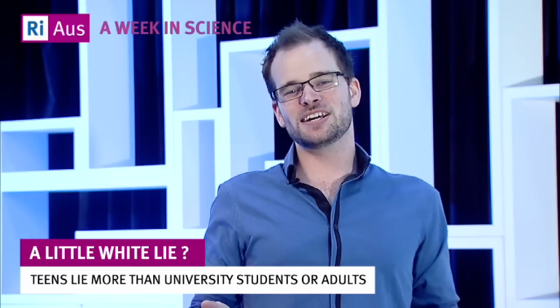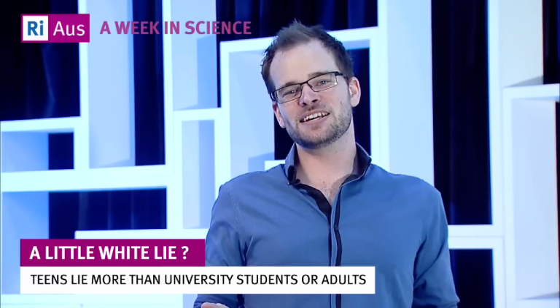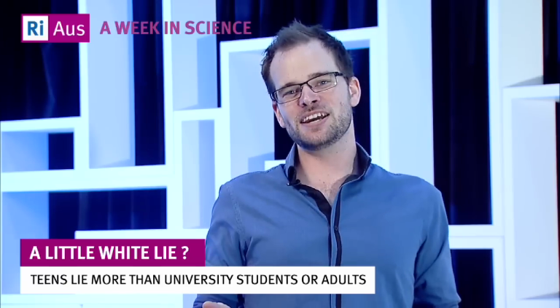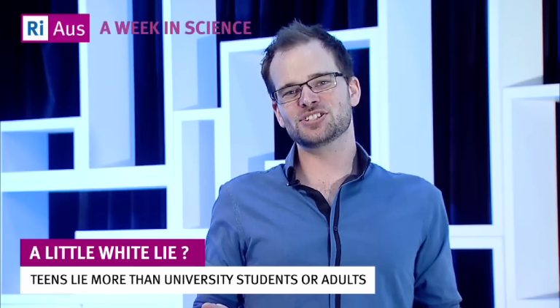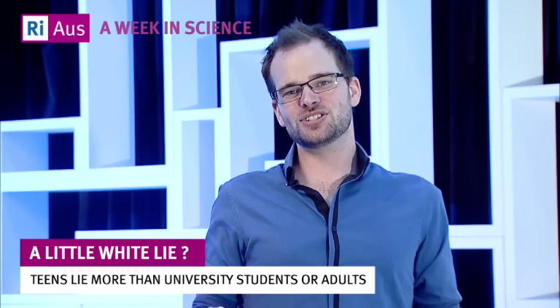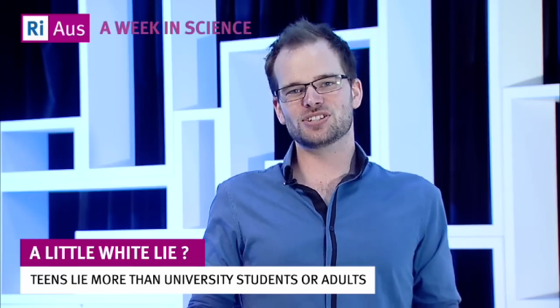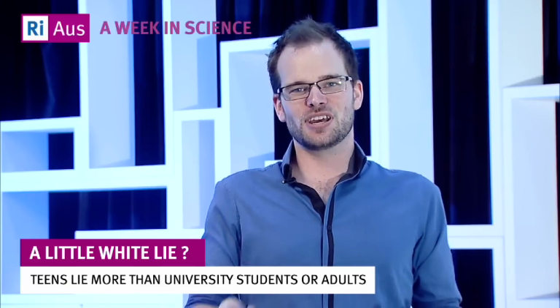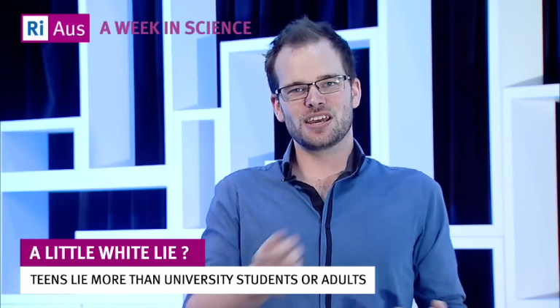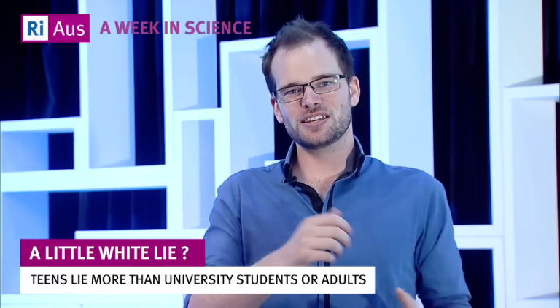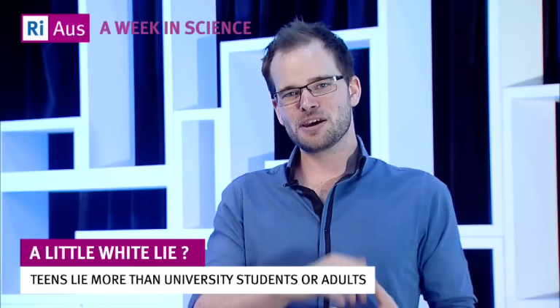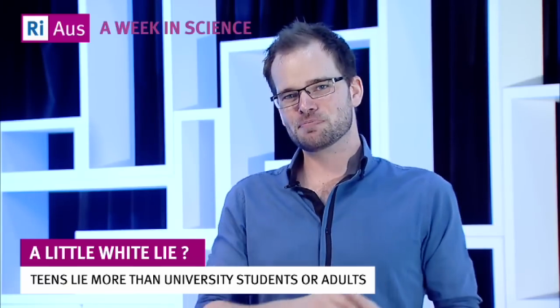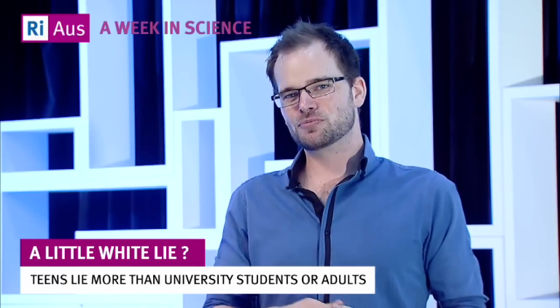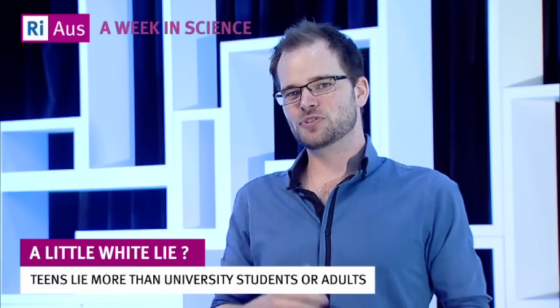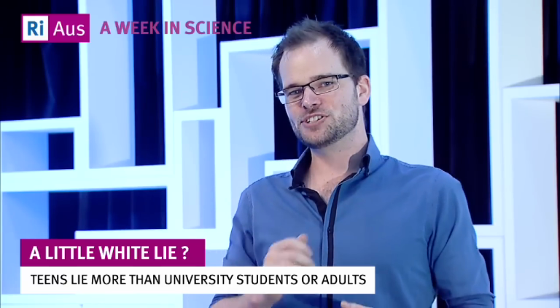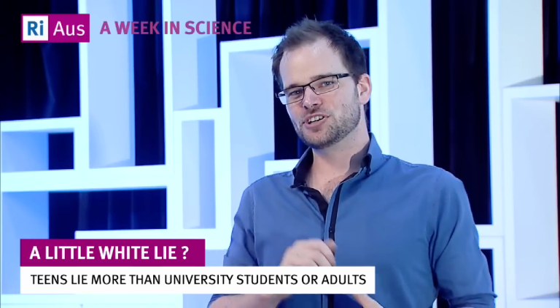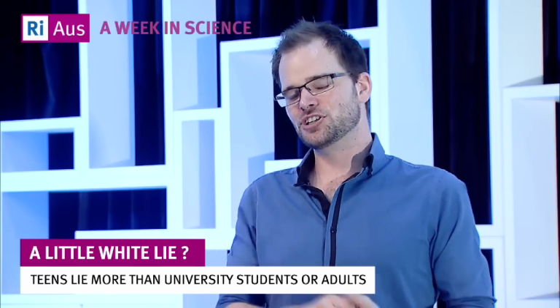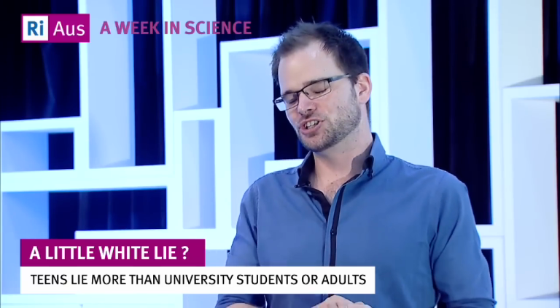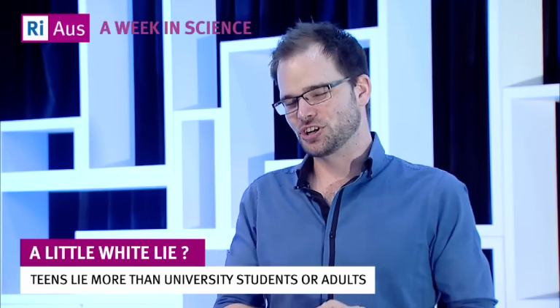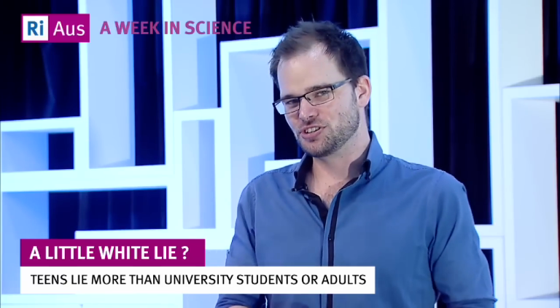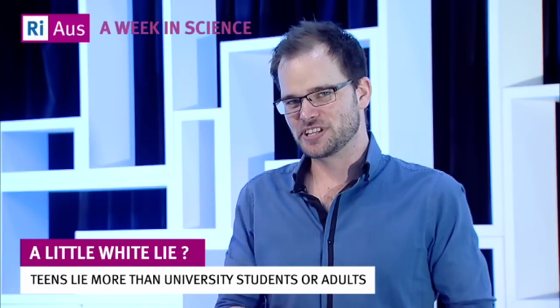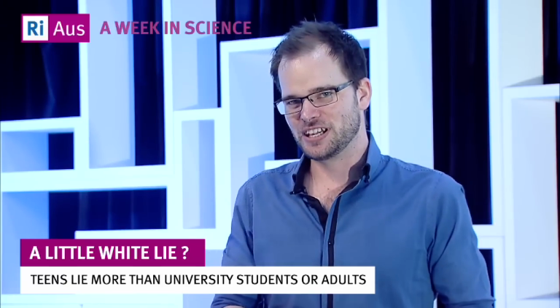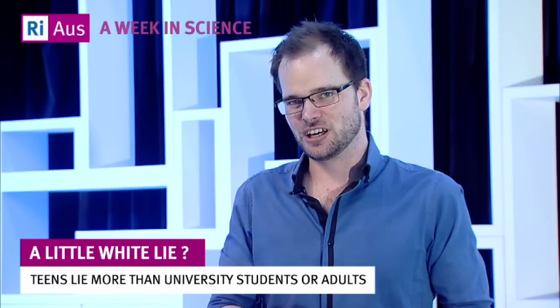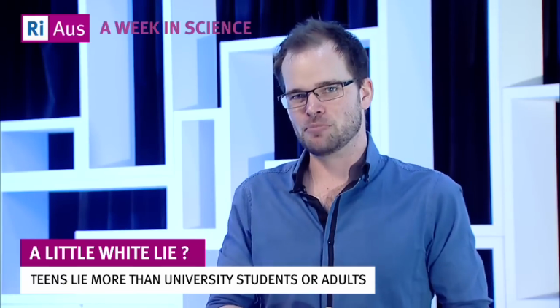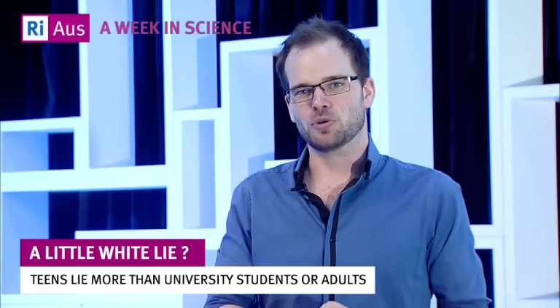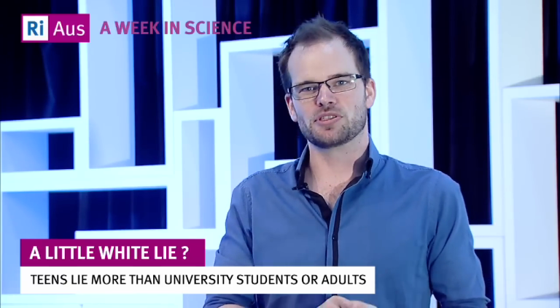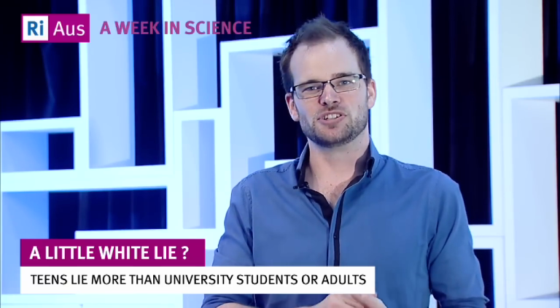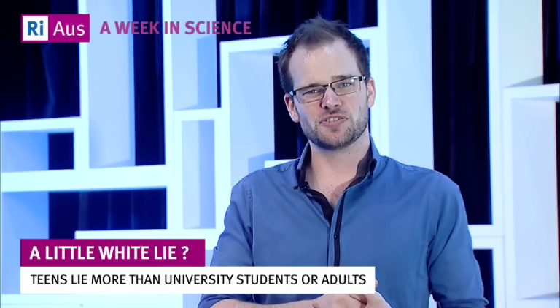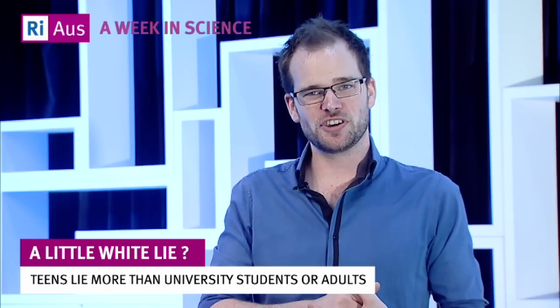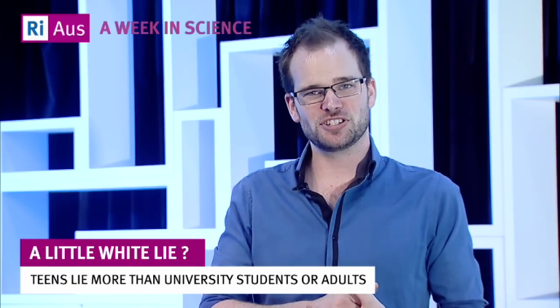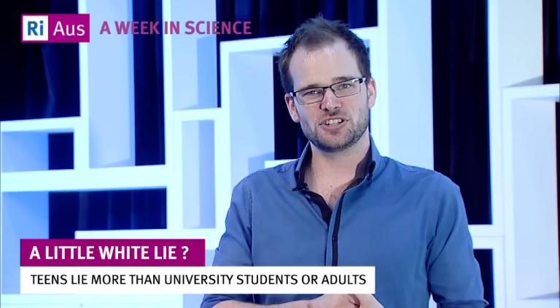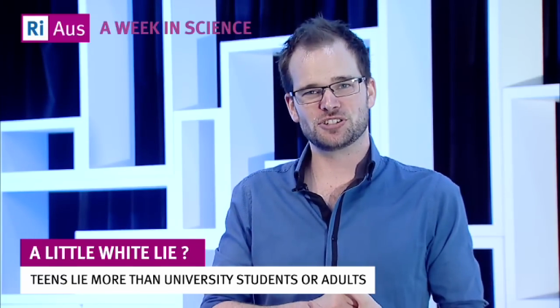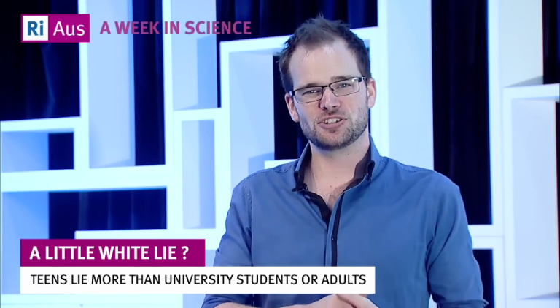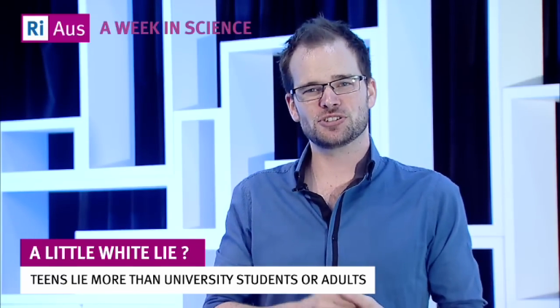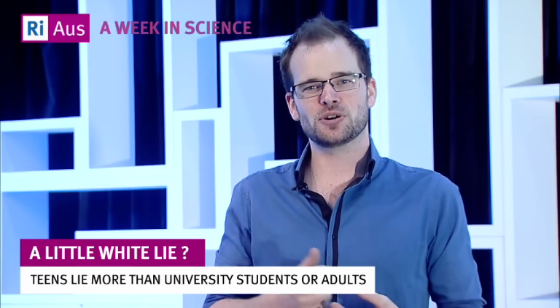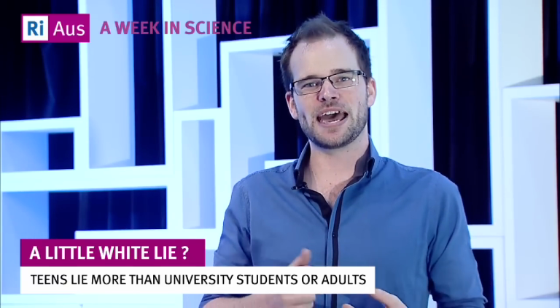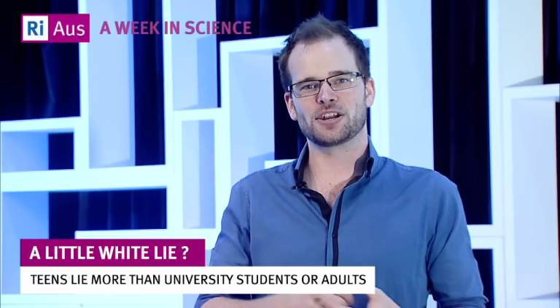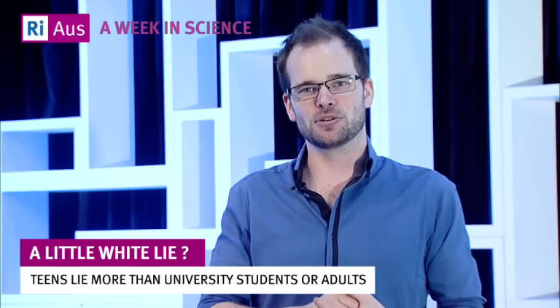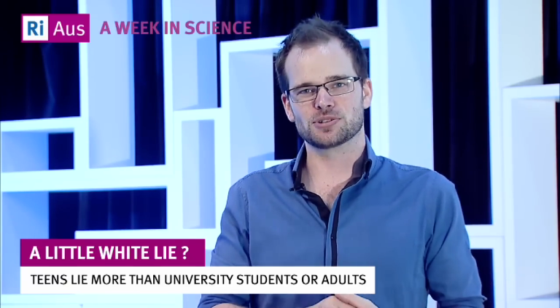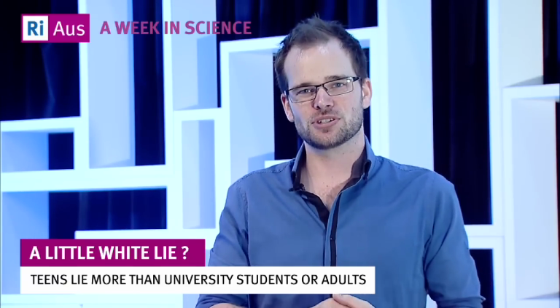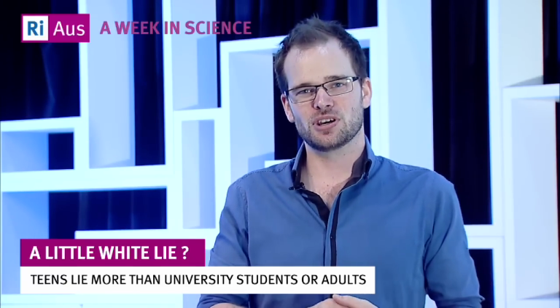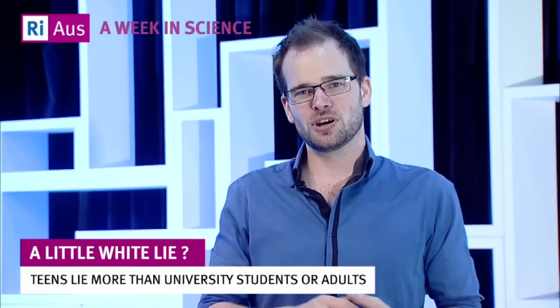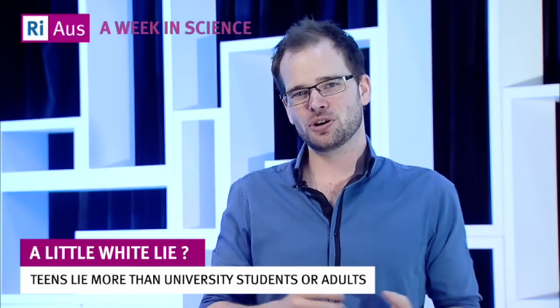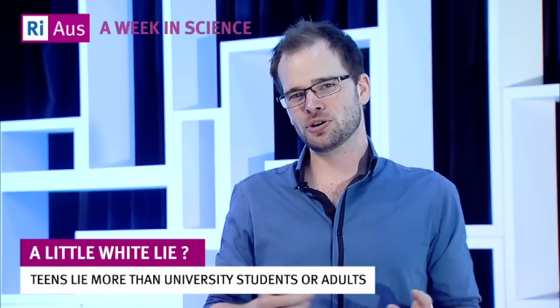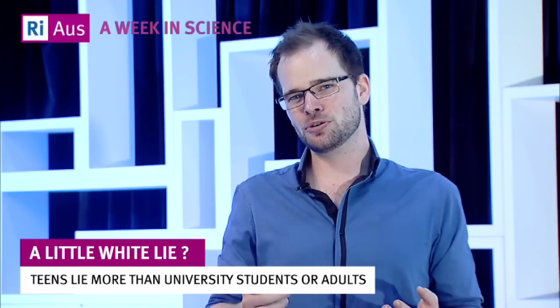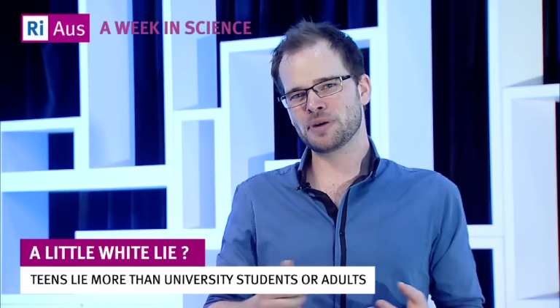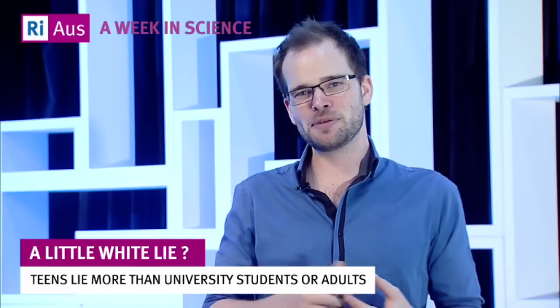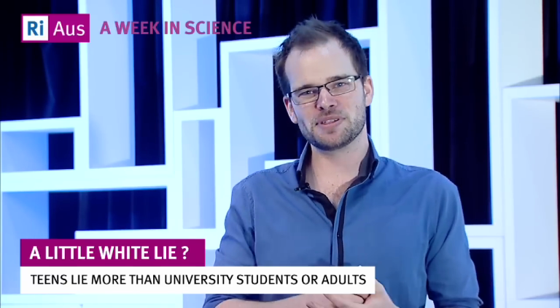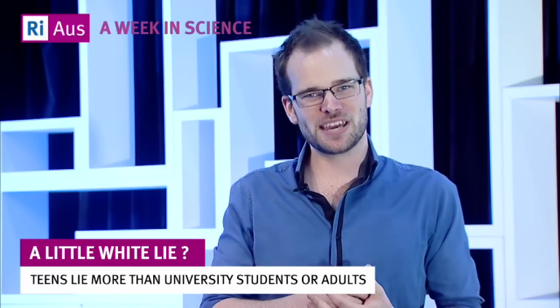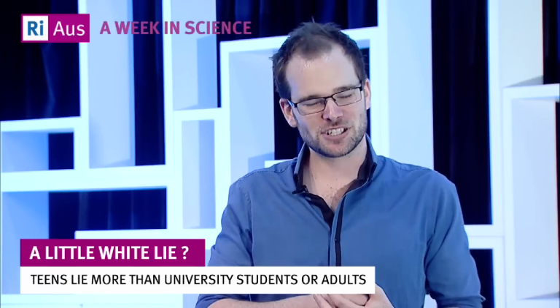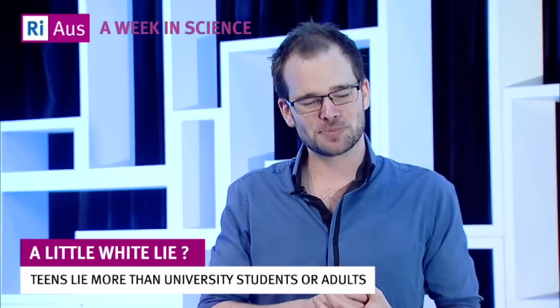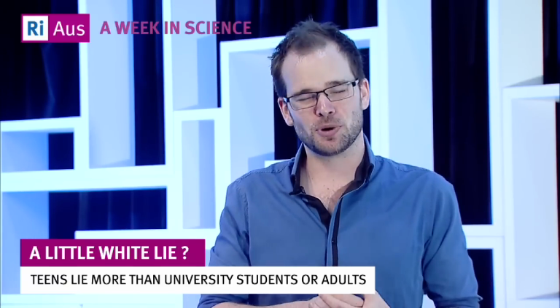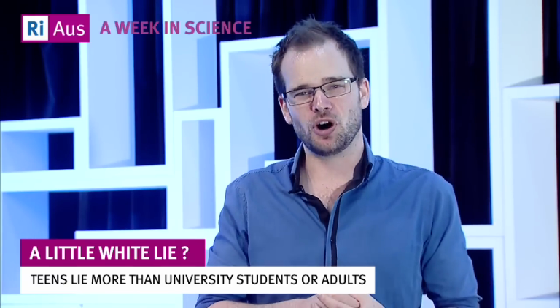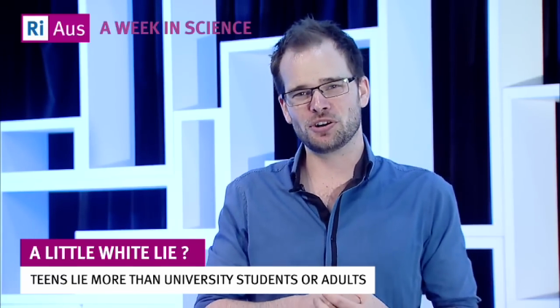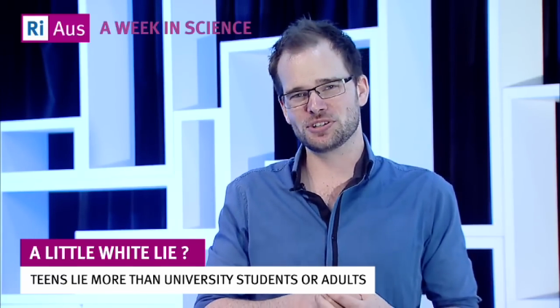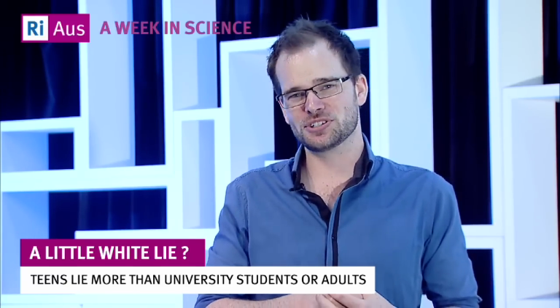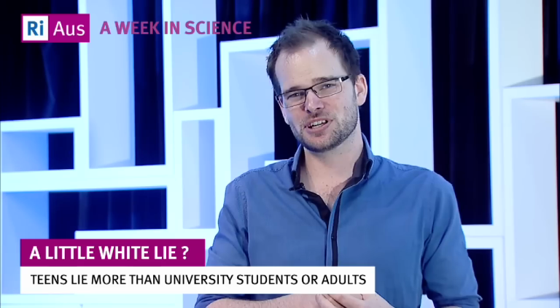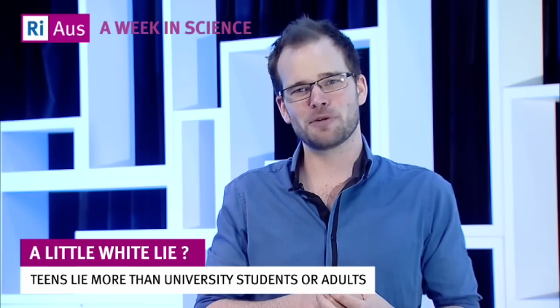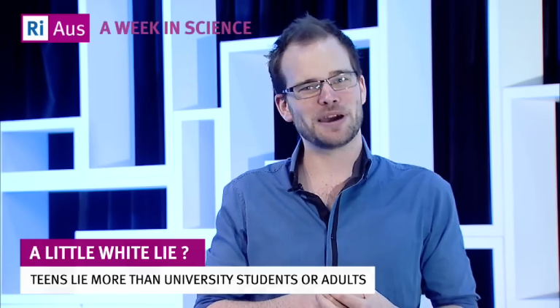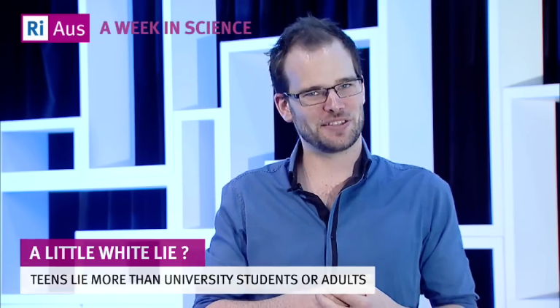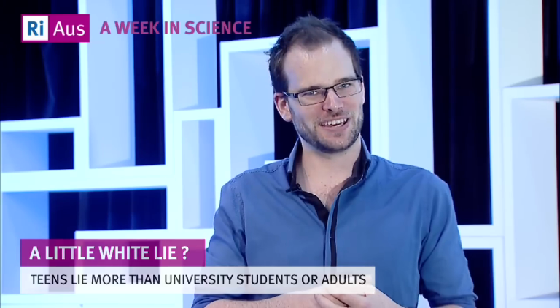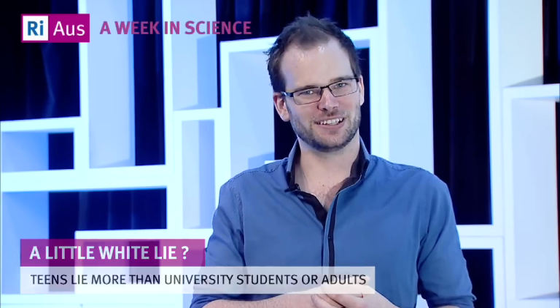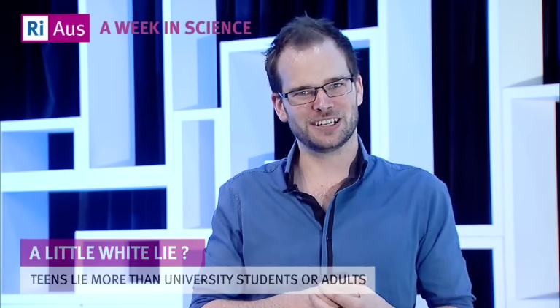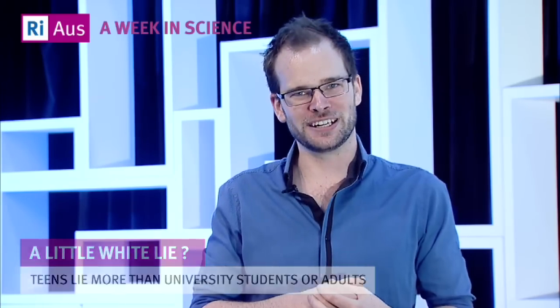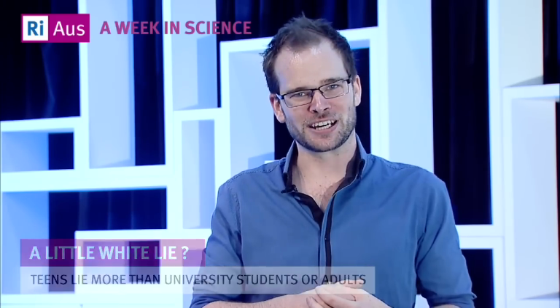And teenagers? Research shows they lie more than university students or adults. Or maybe they're just more honest about their lying.